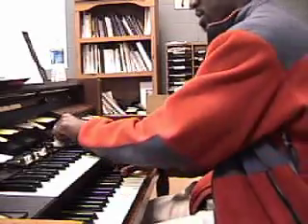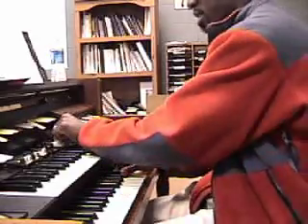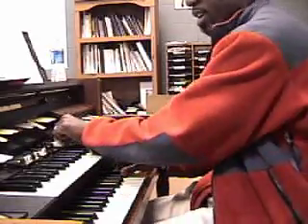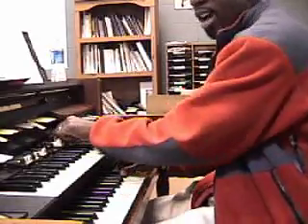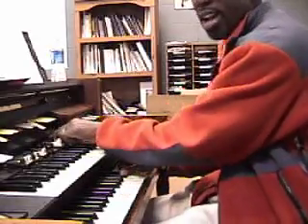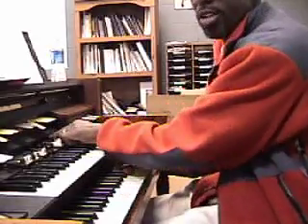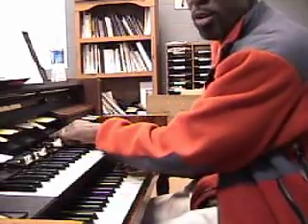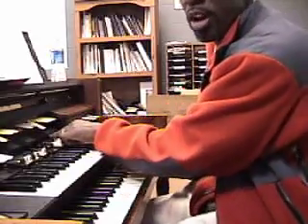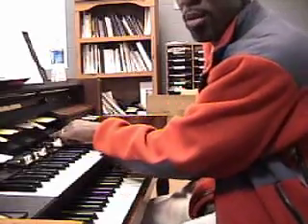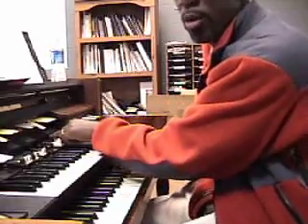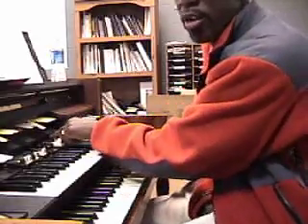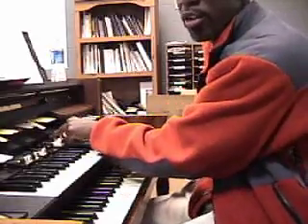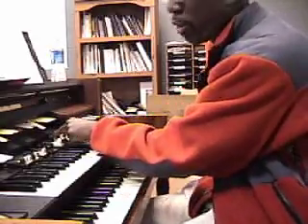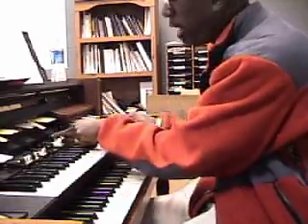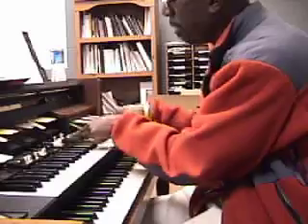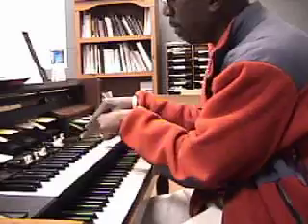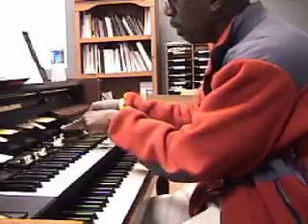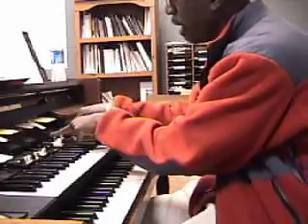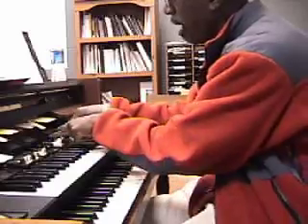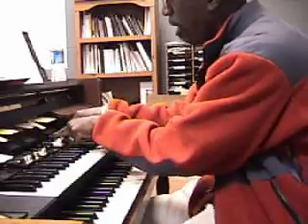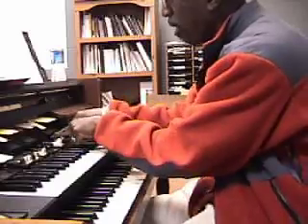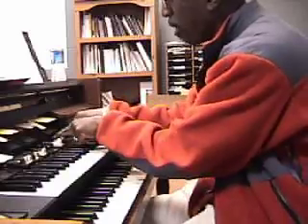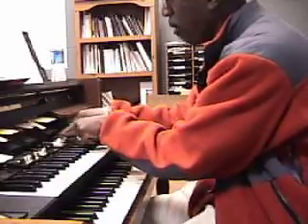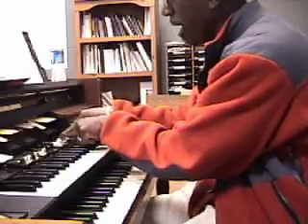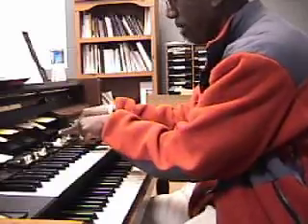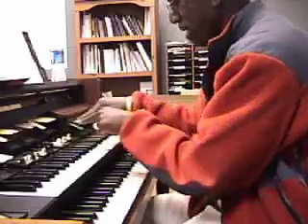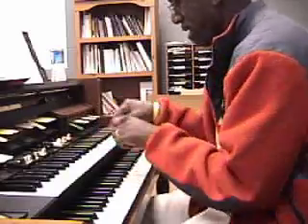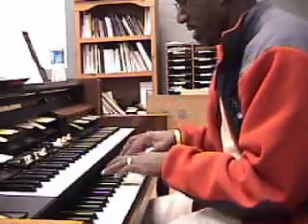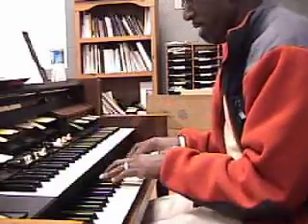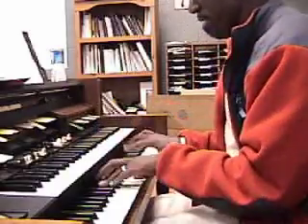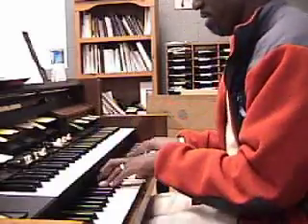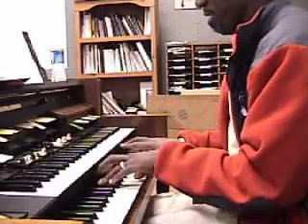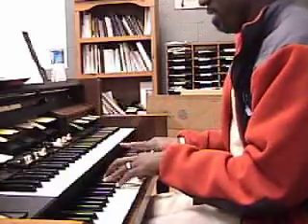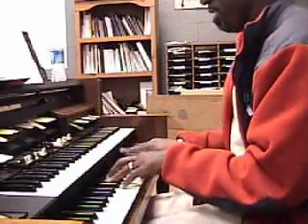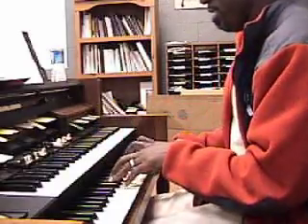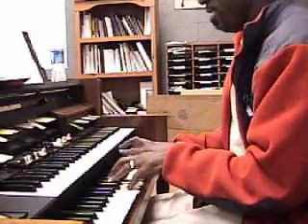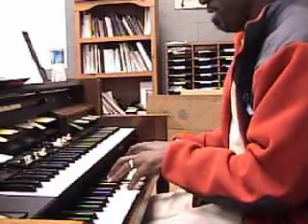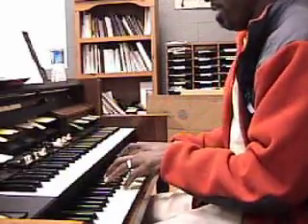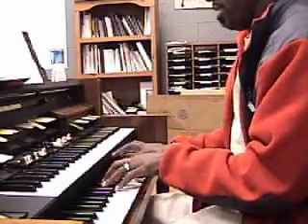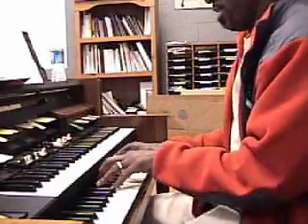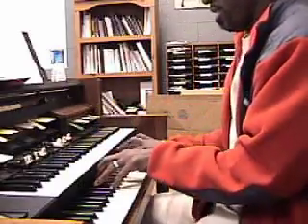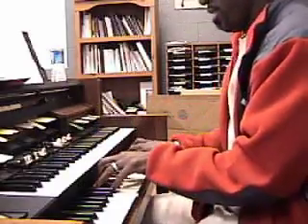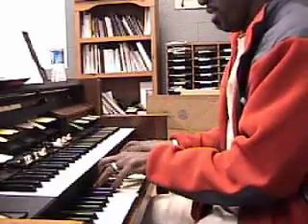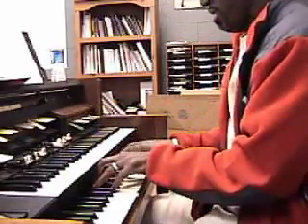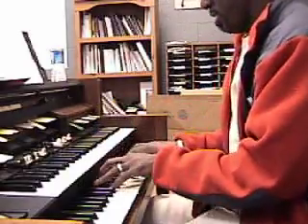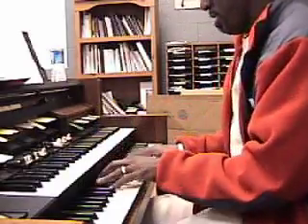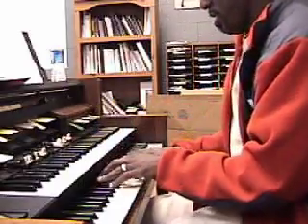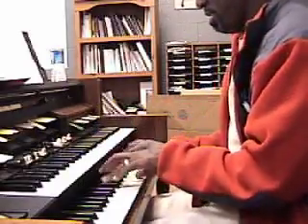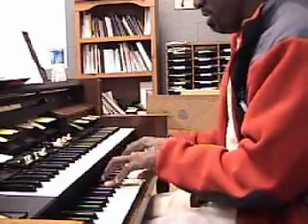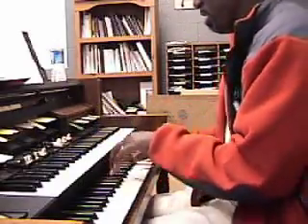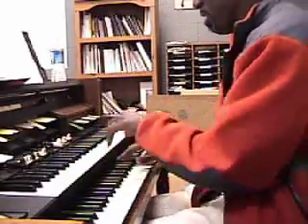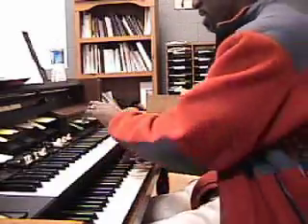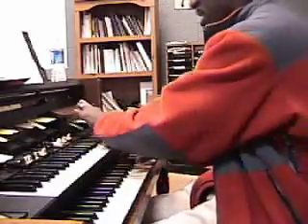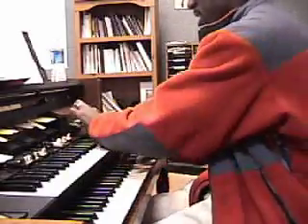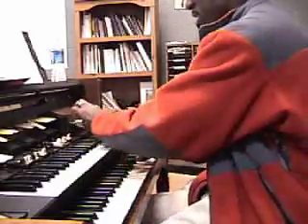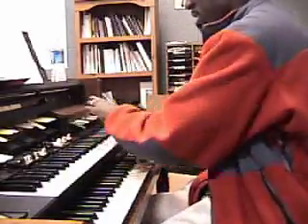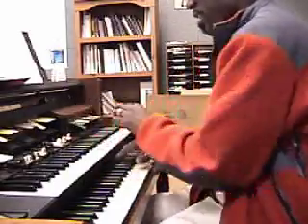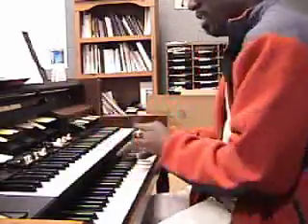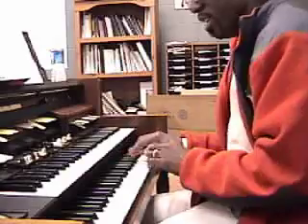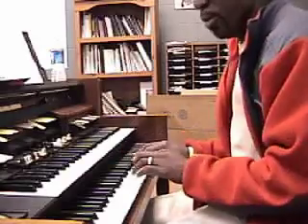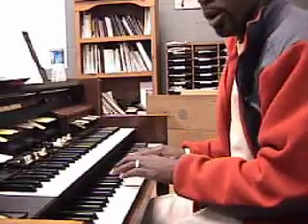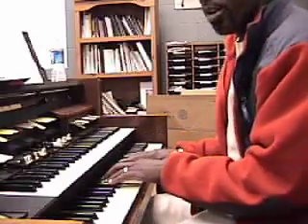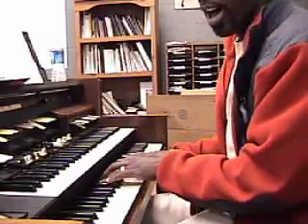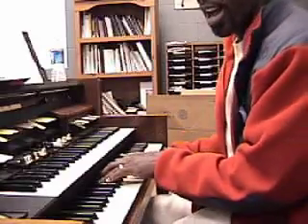And you want a little more scream, you pull out all of the whites. Real nice.